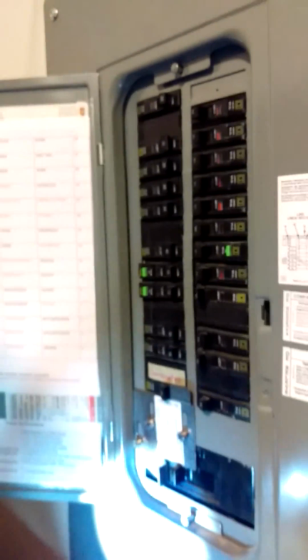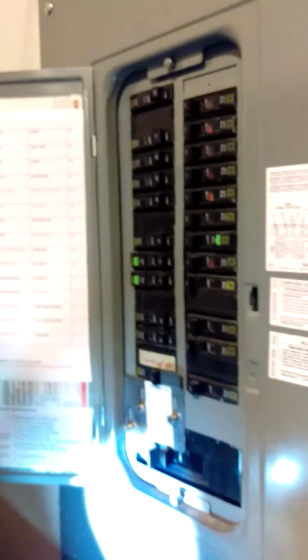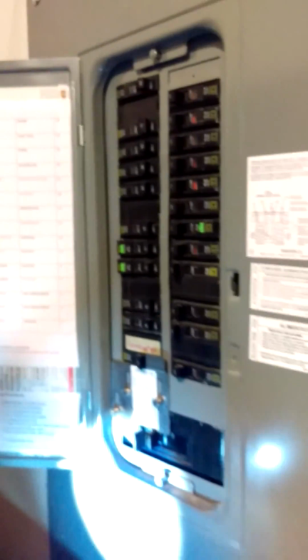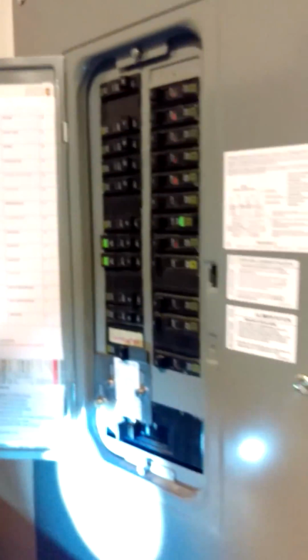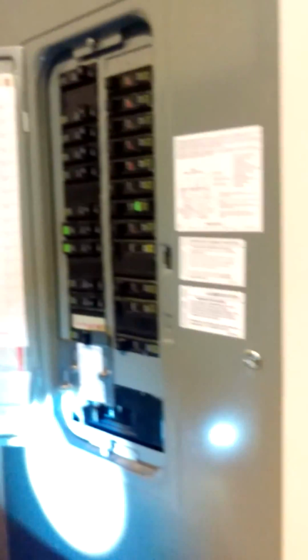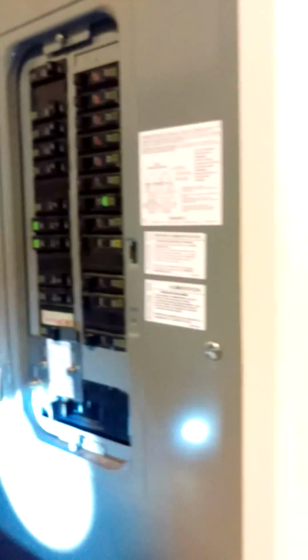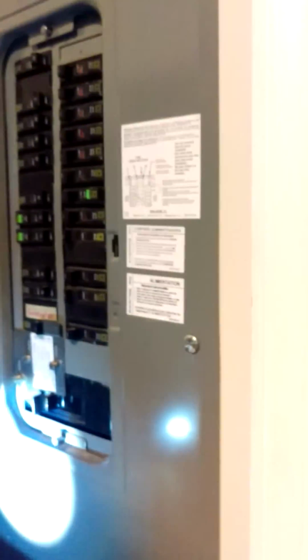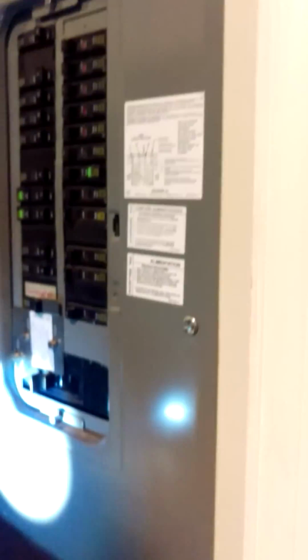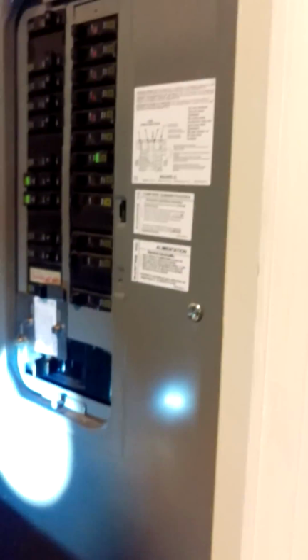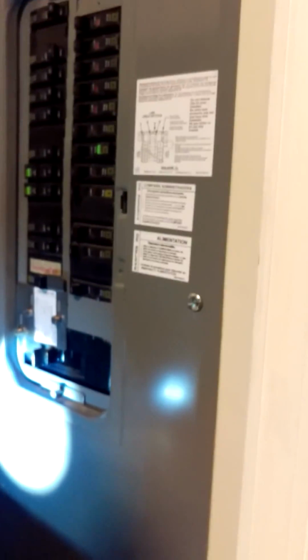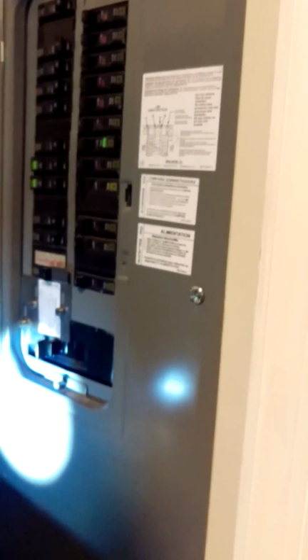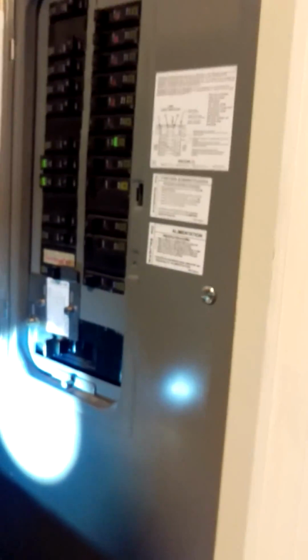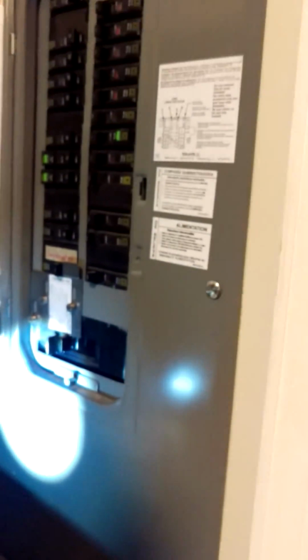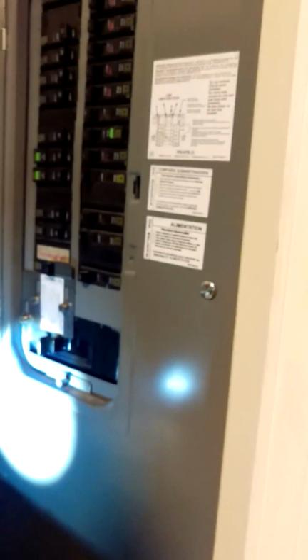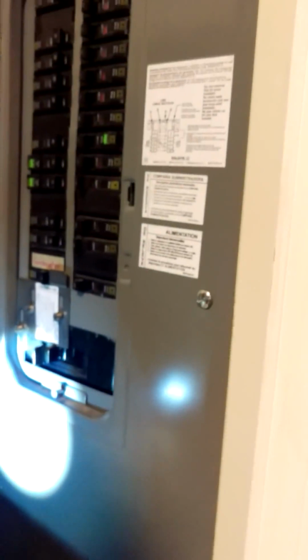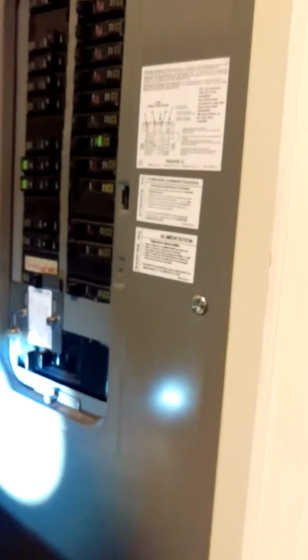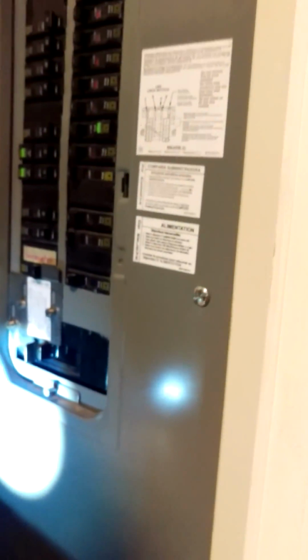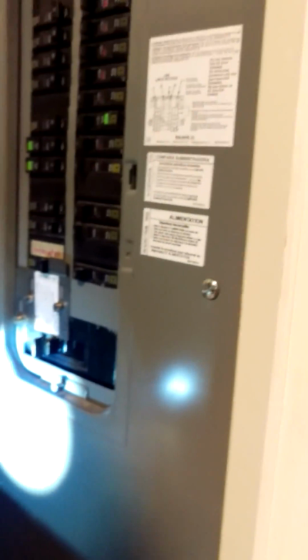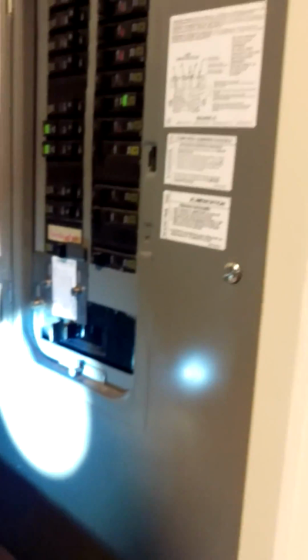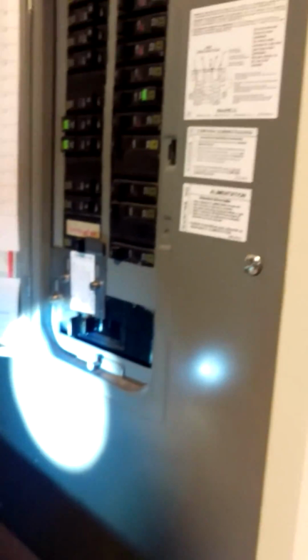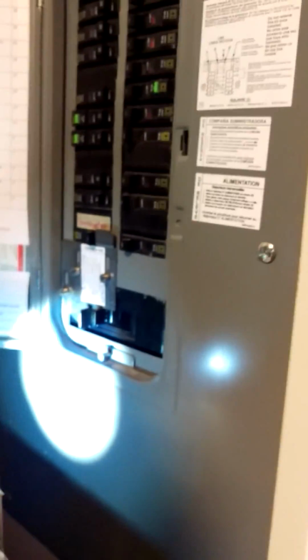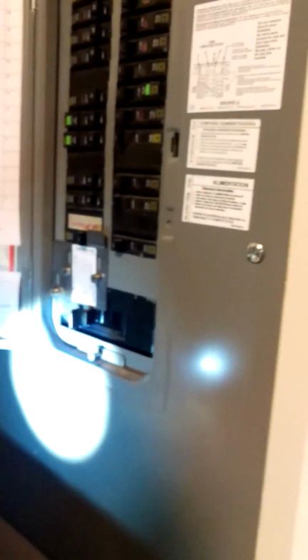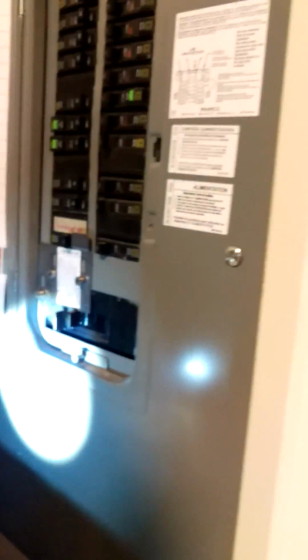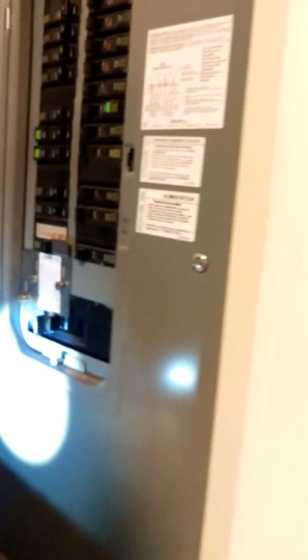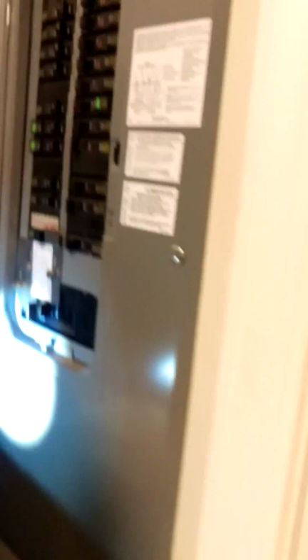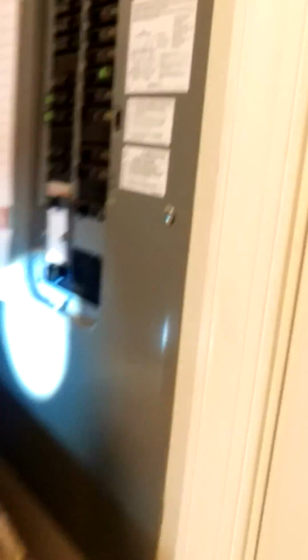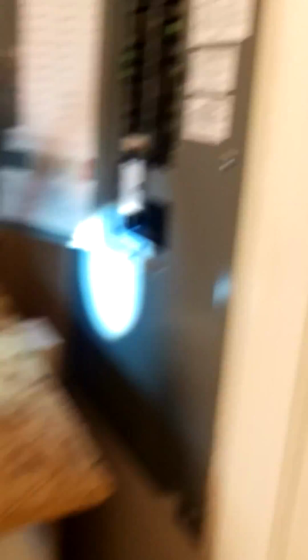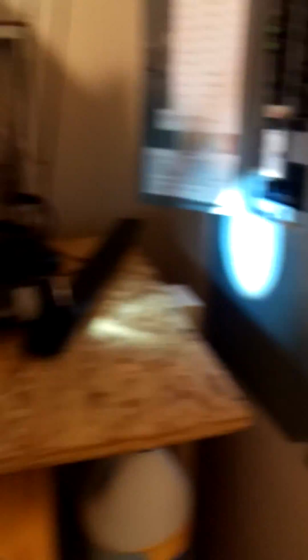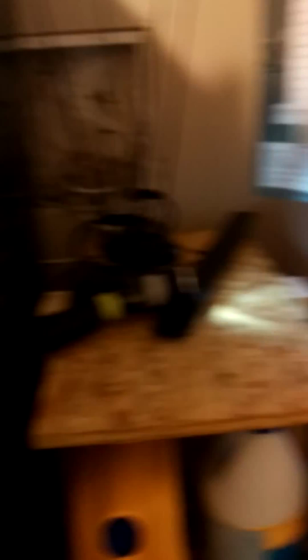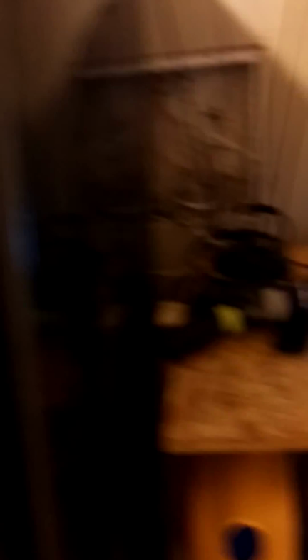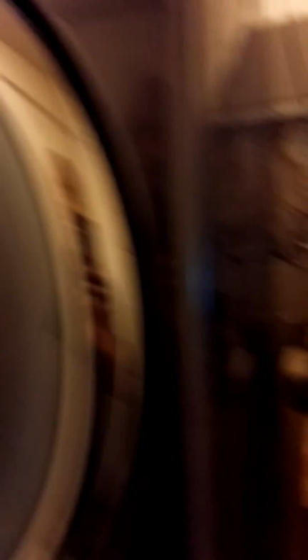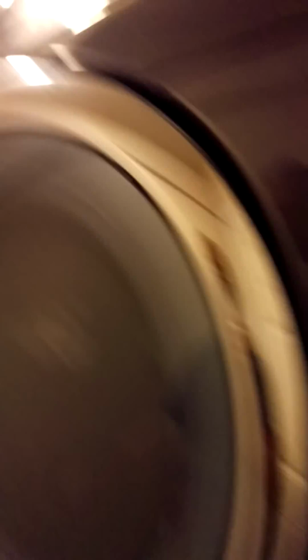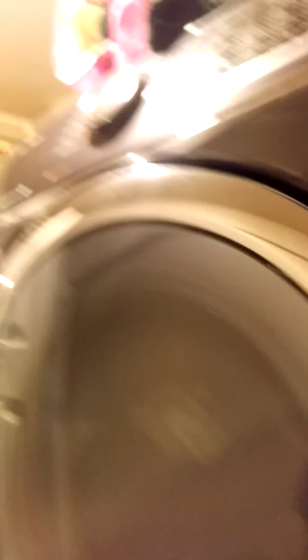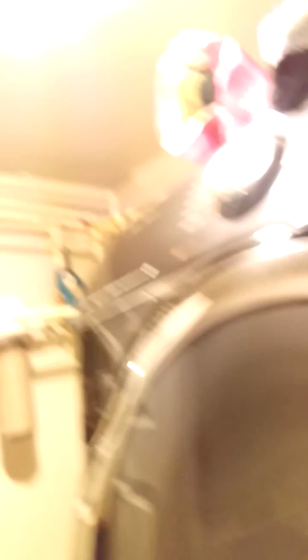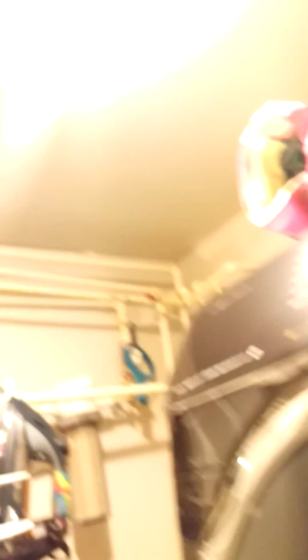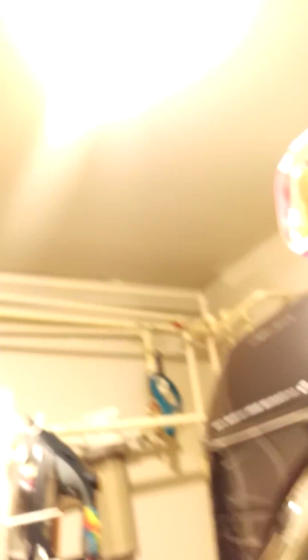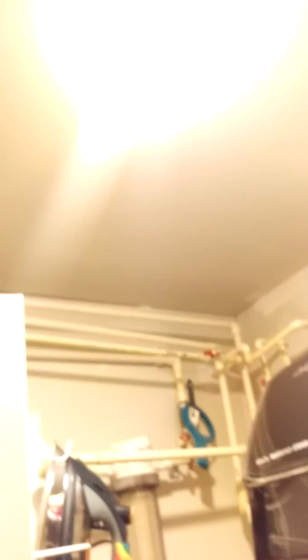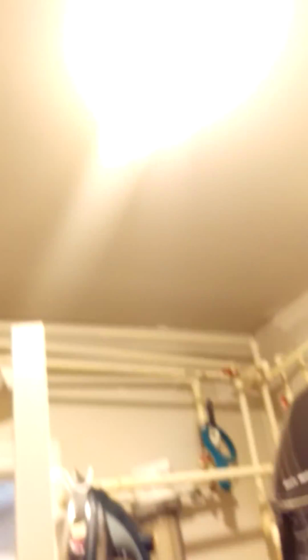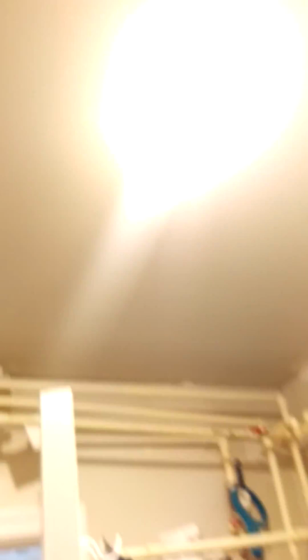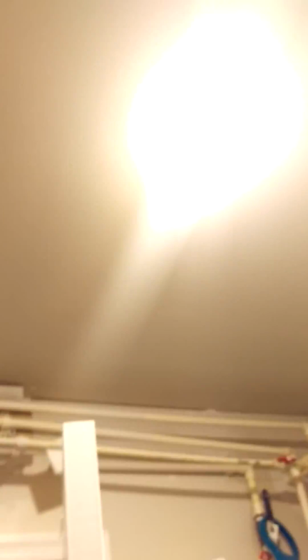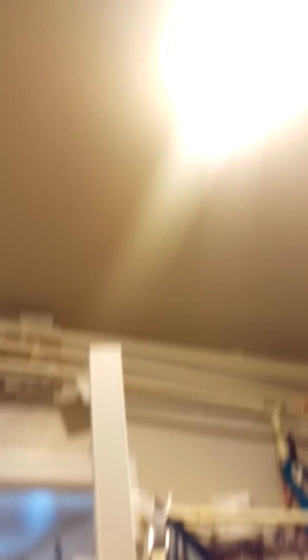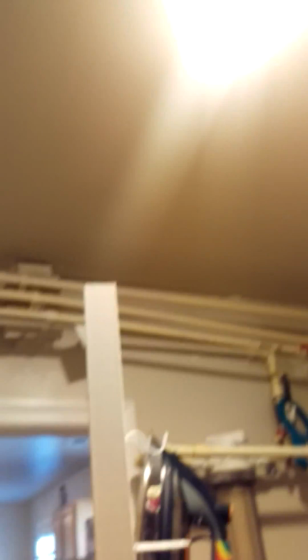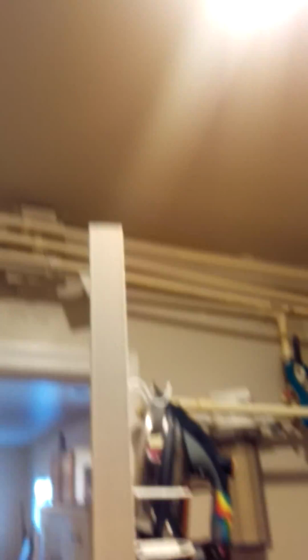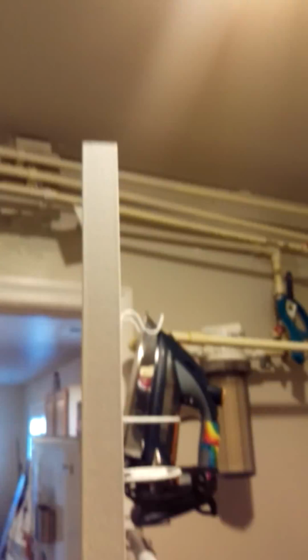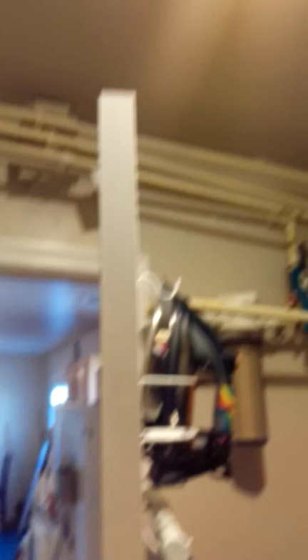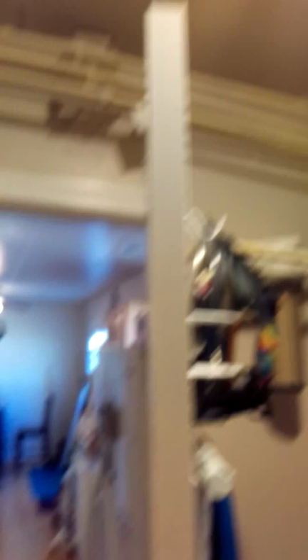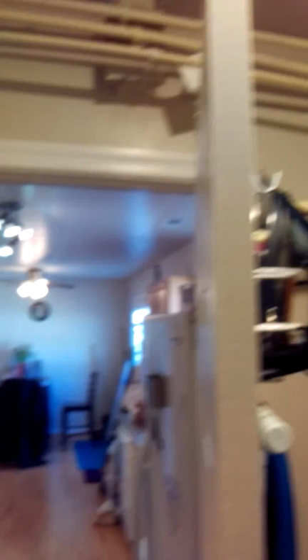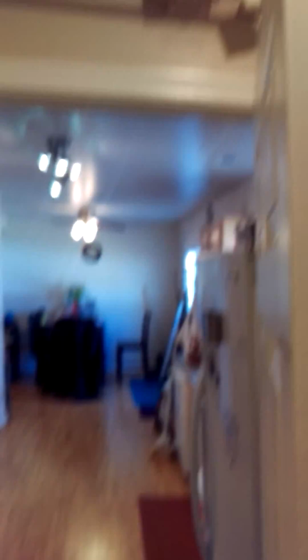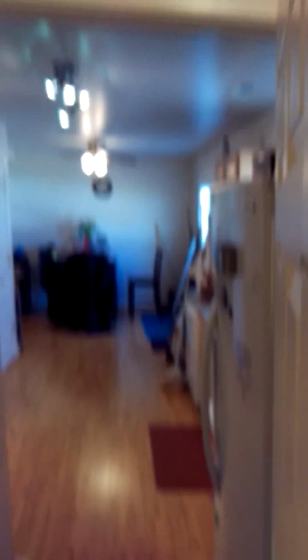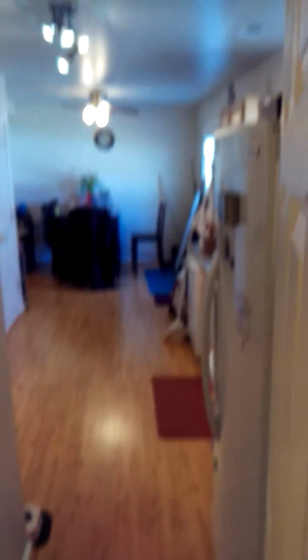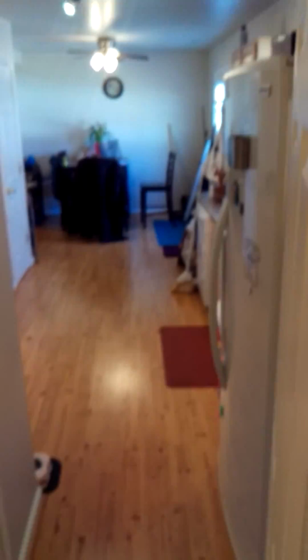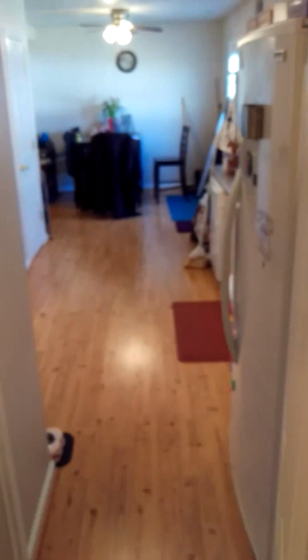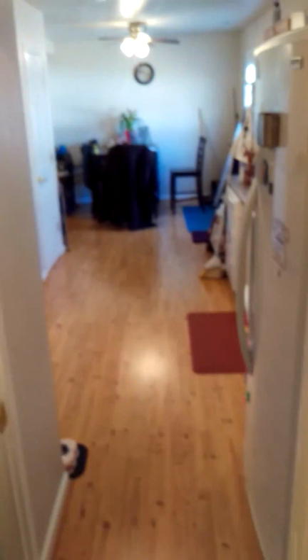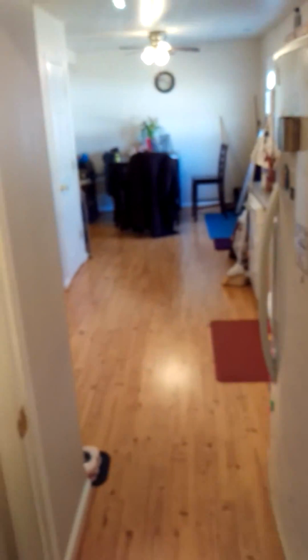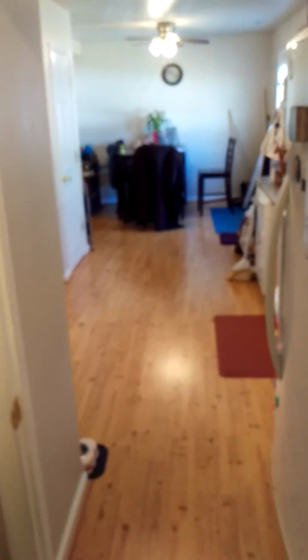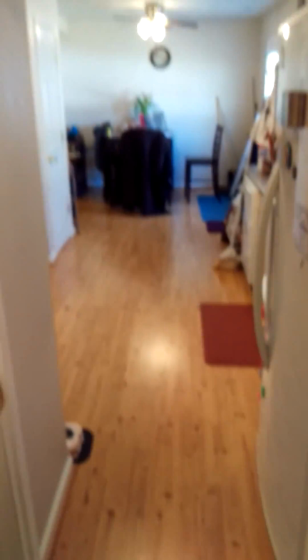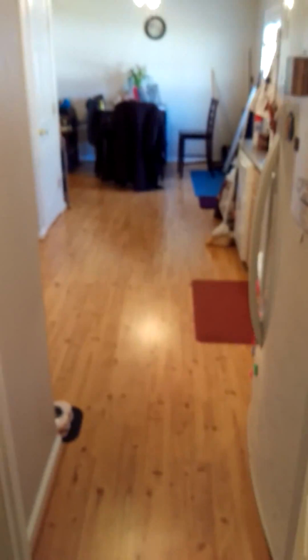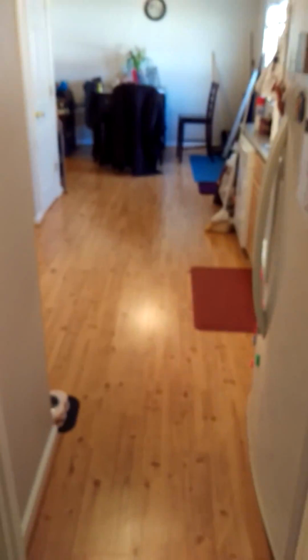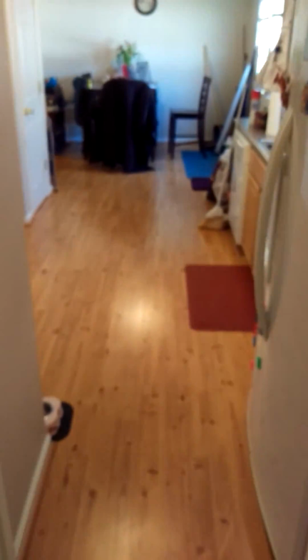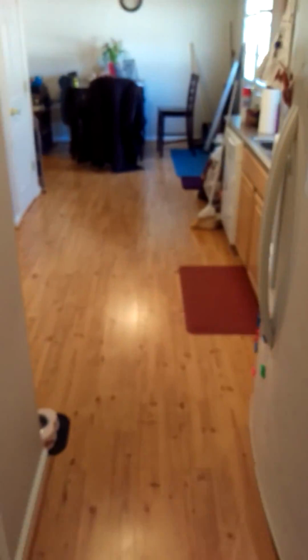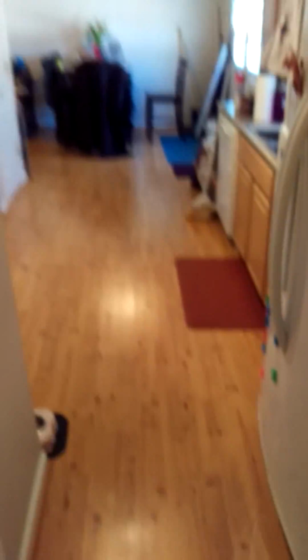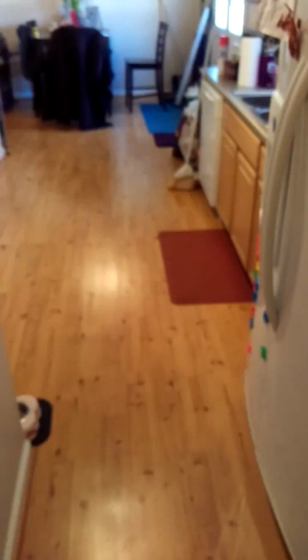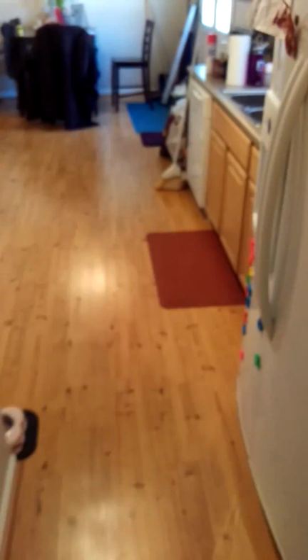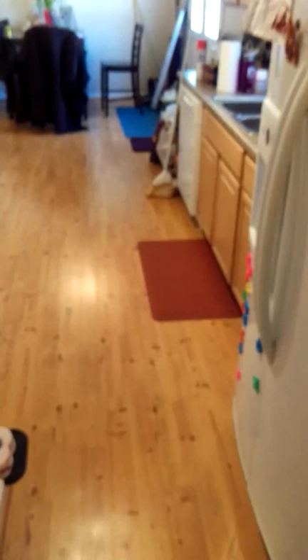All right. So now we're back on utility power. Lights are back on.